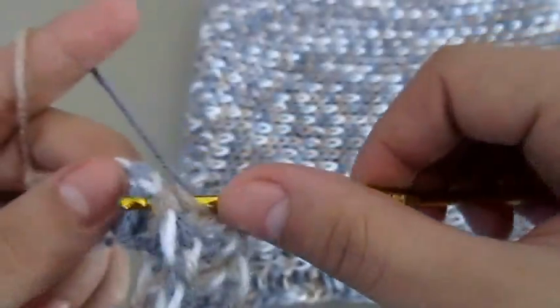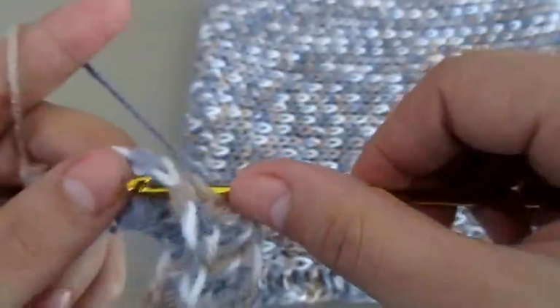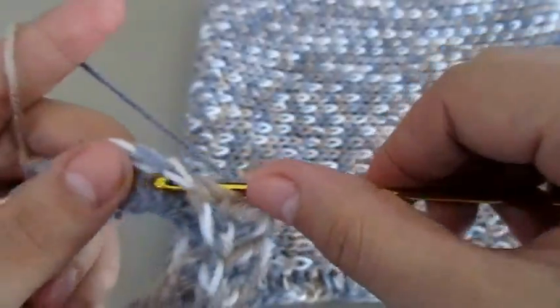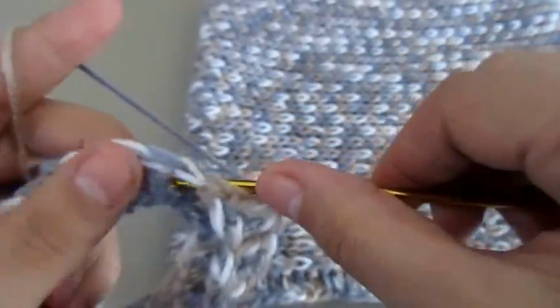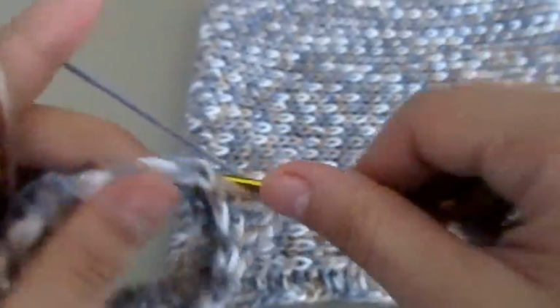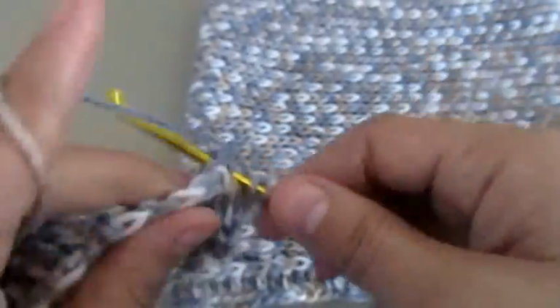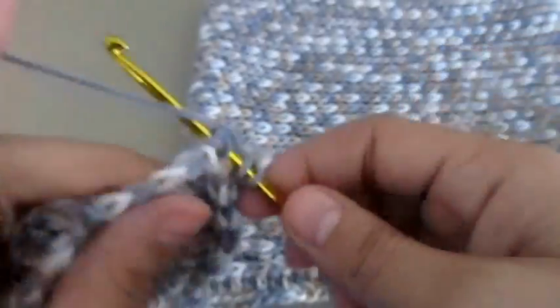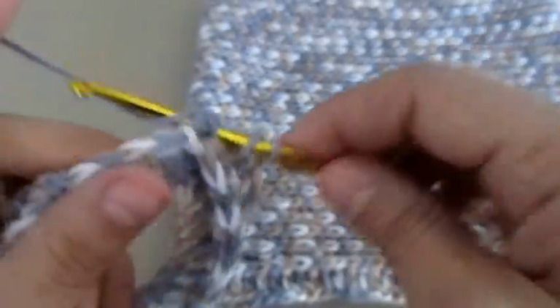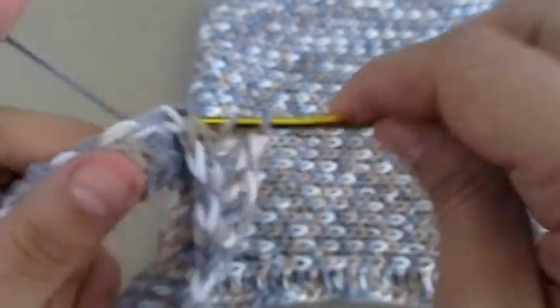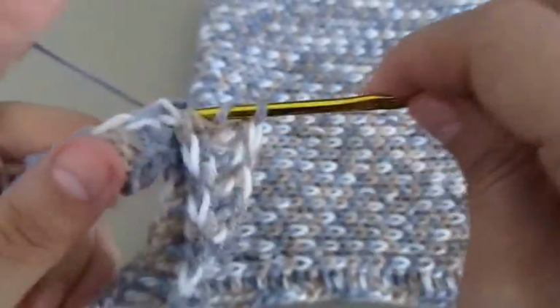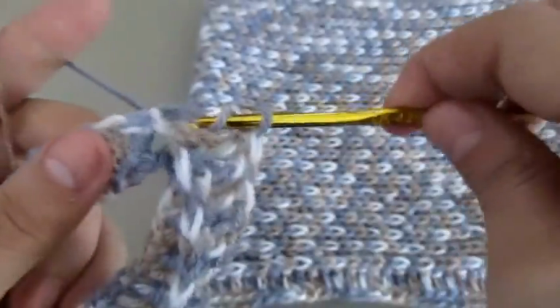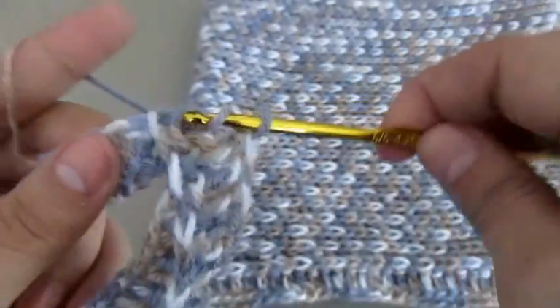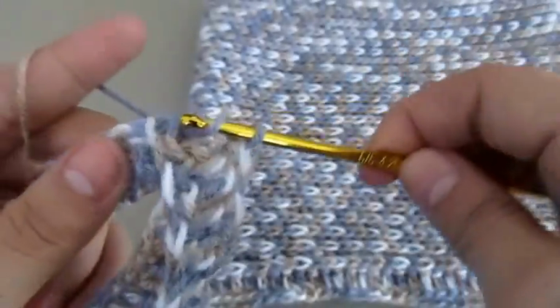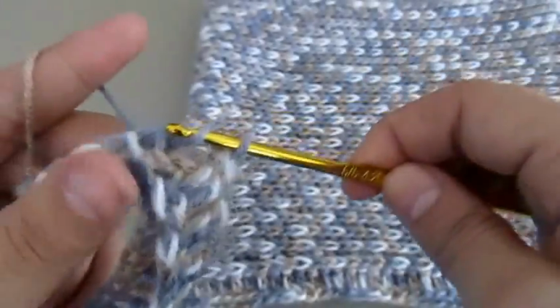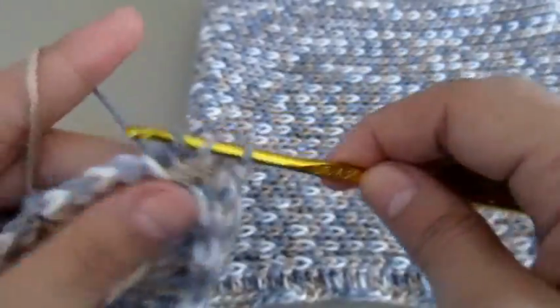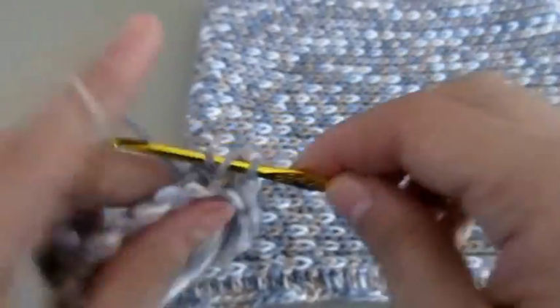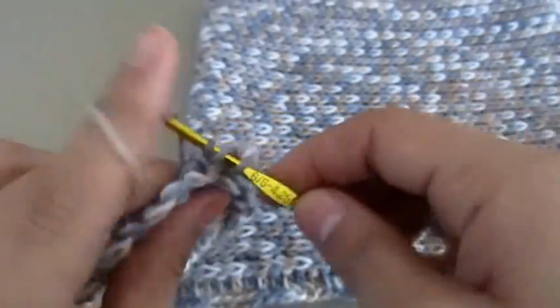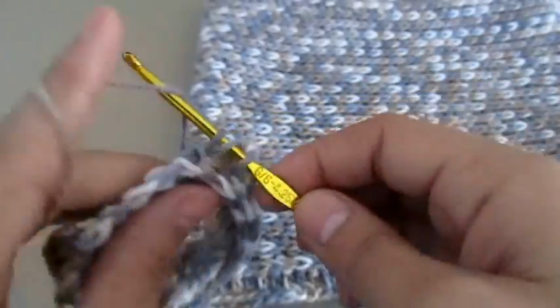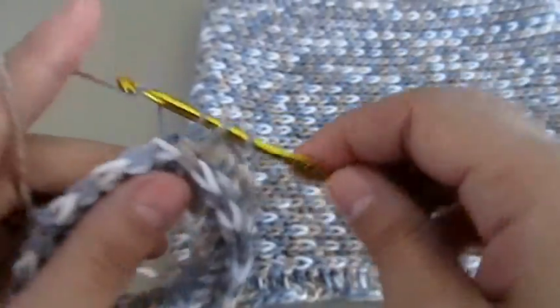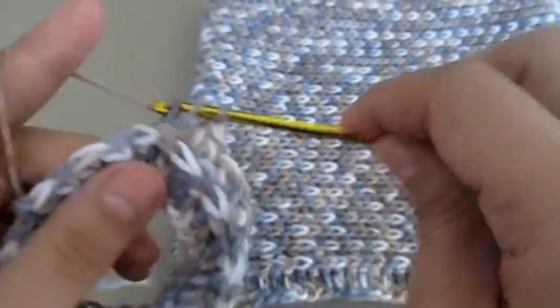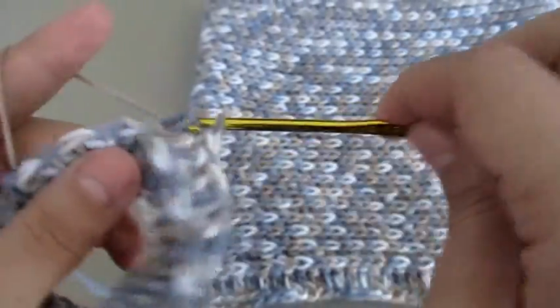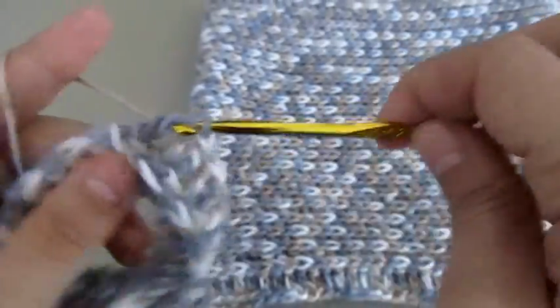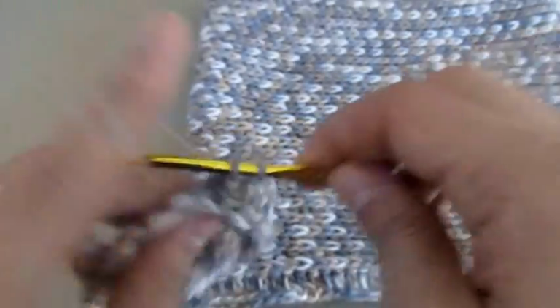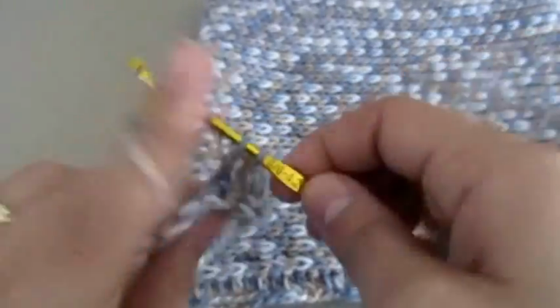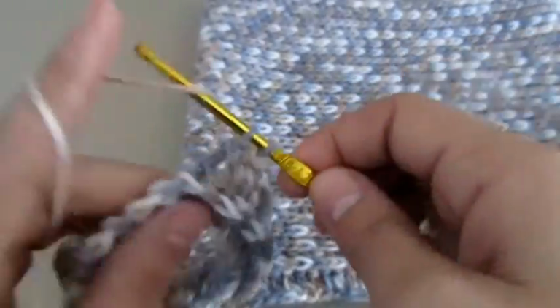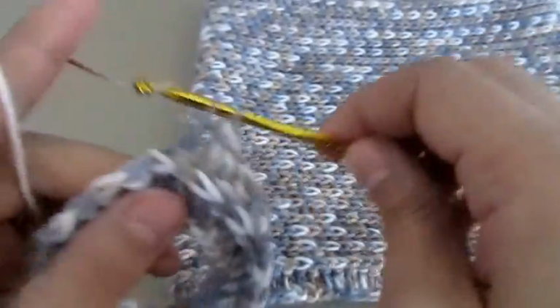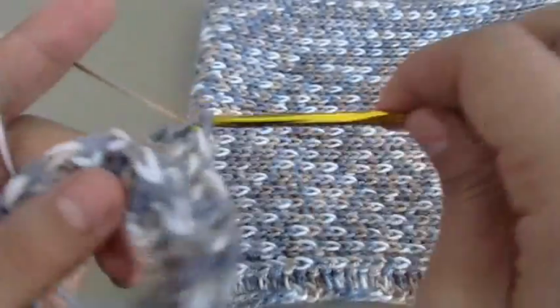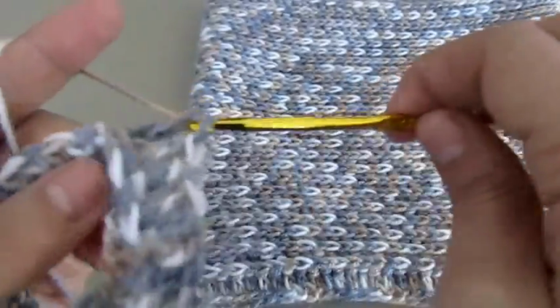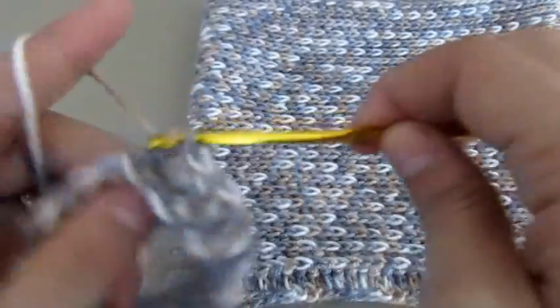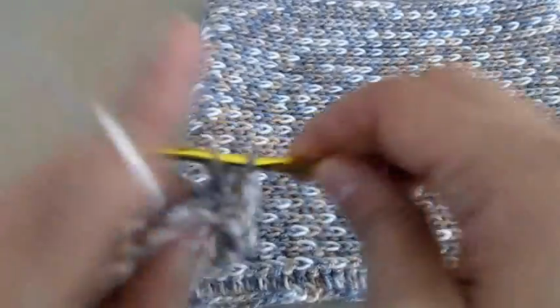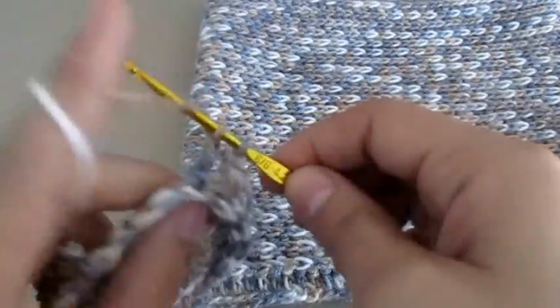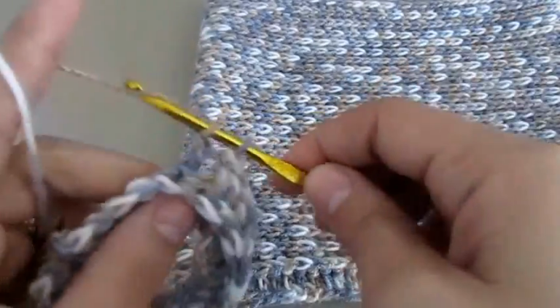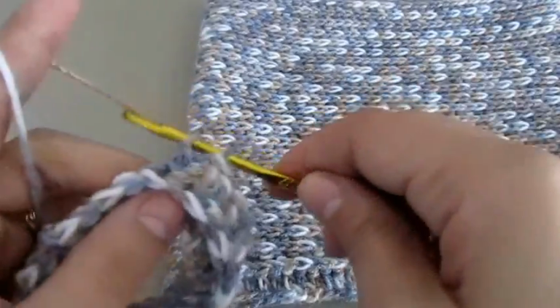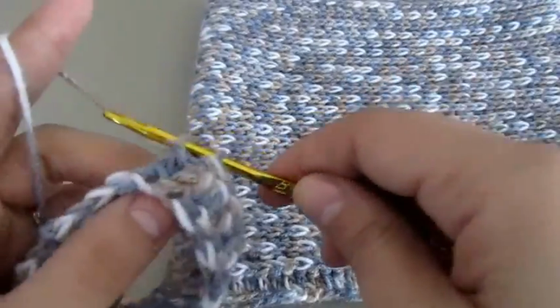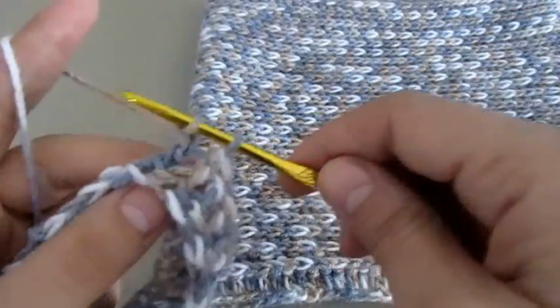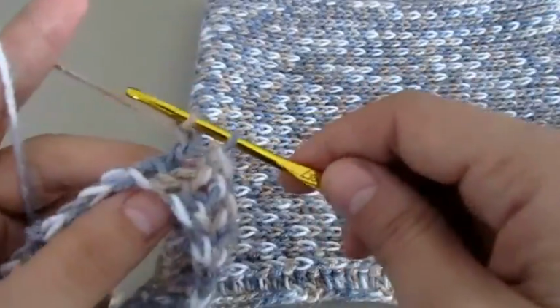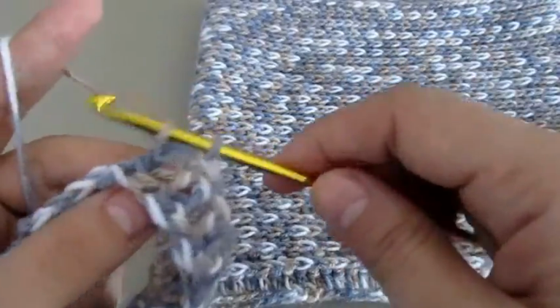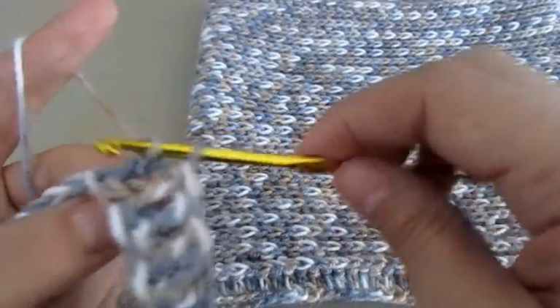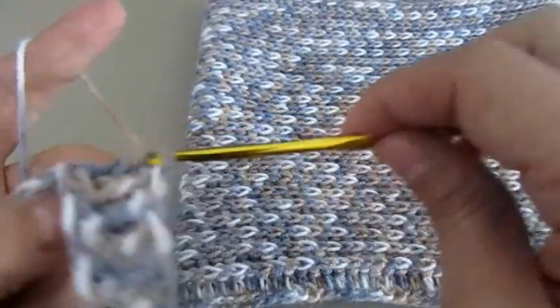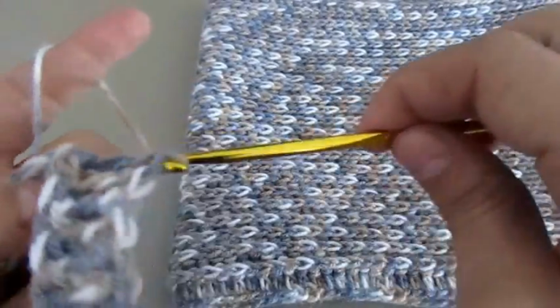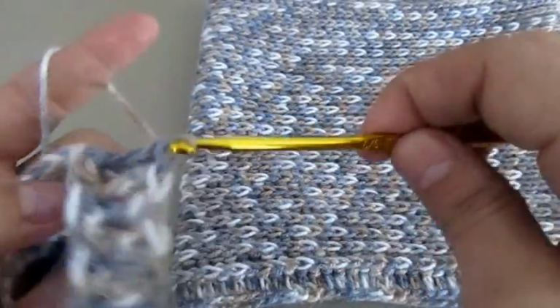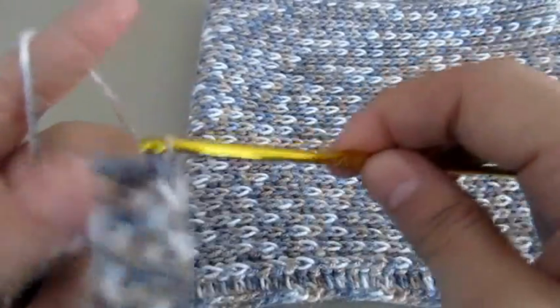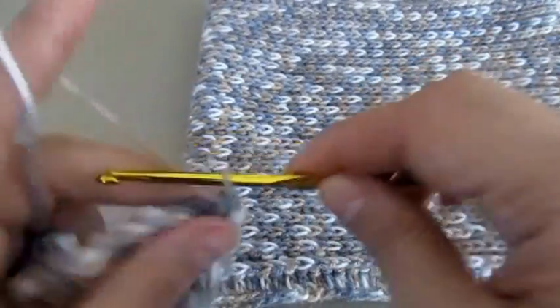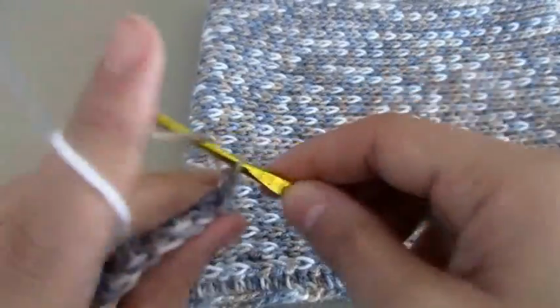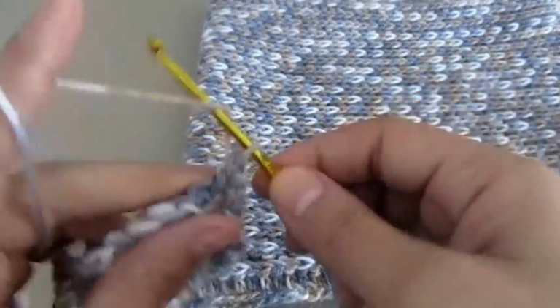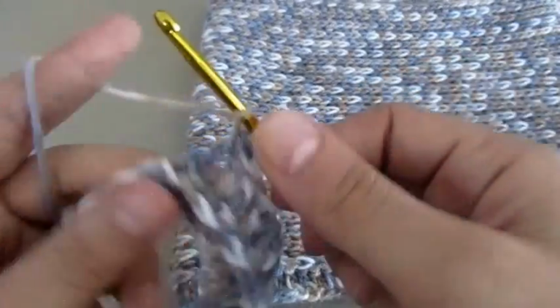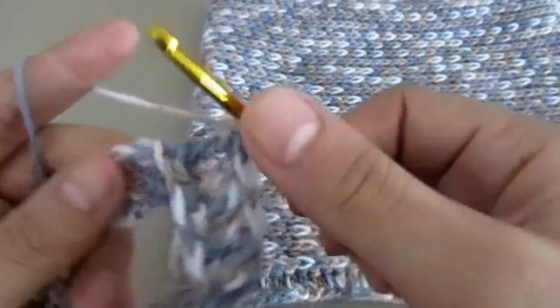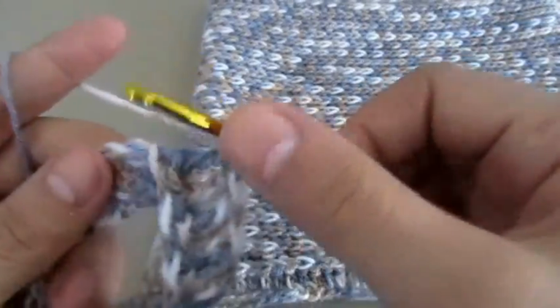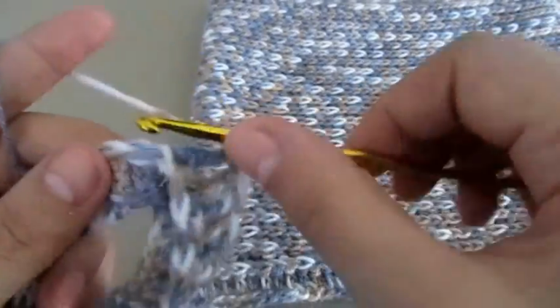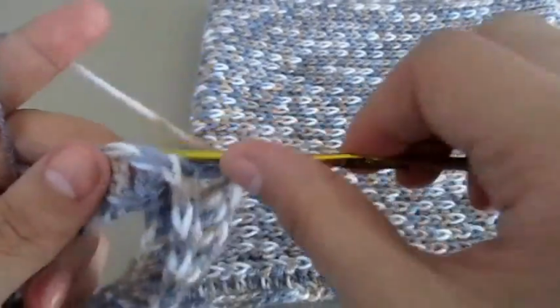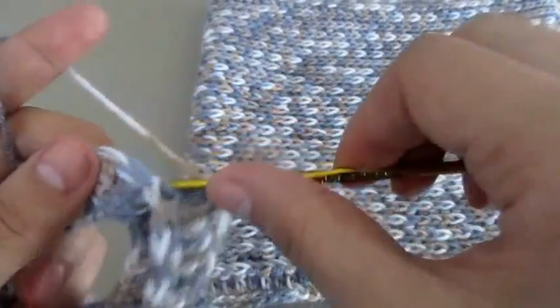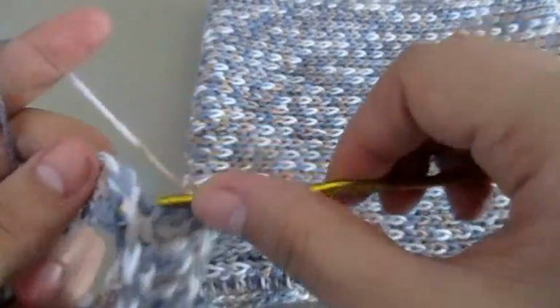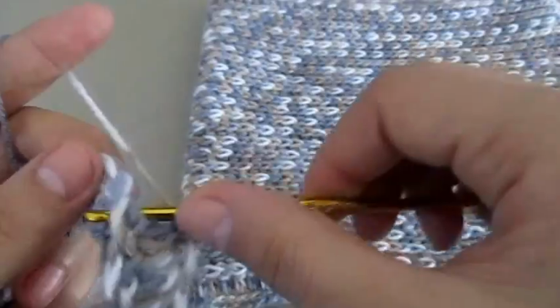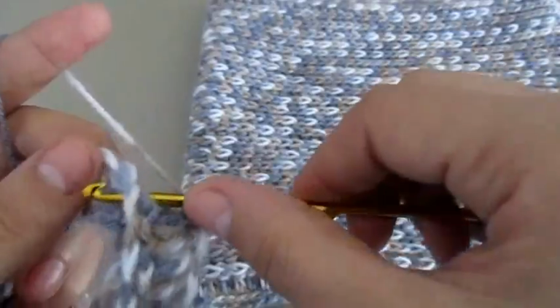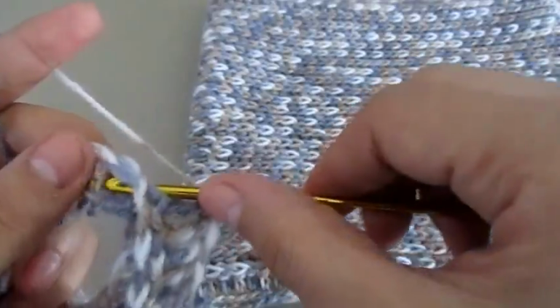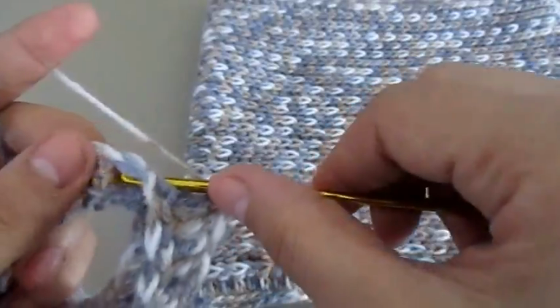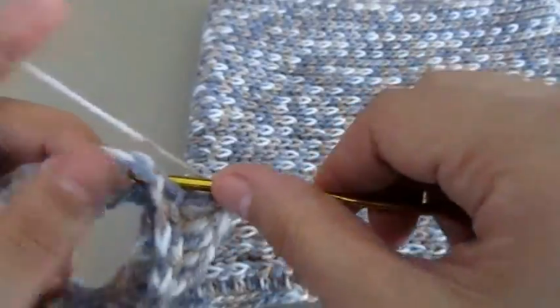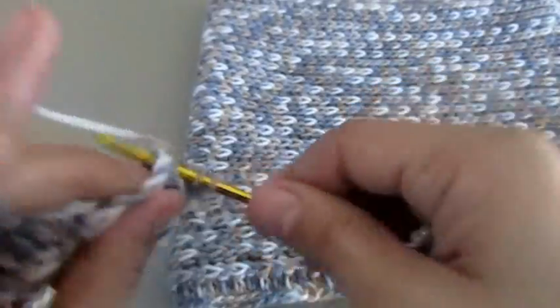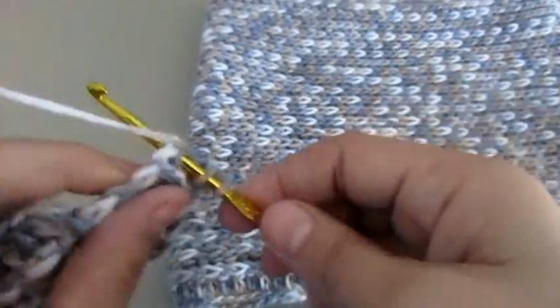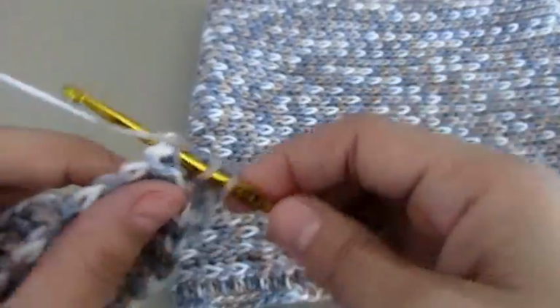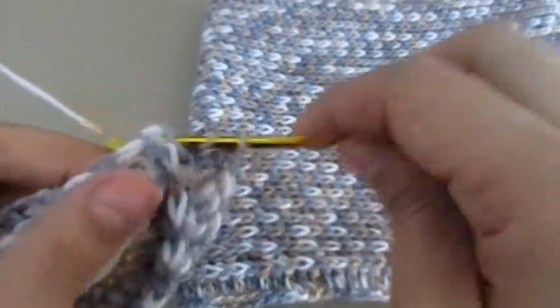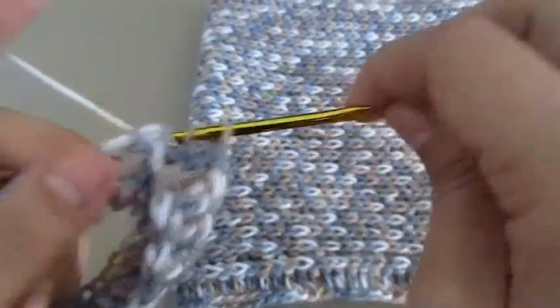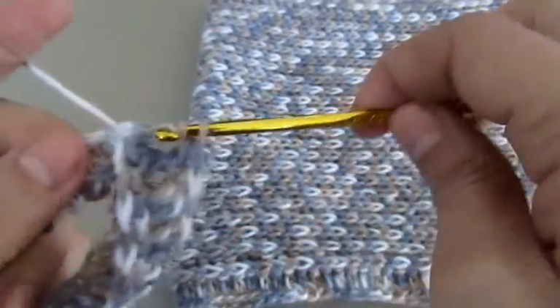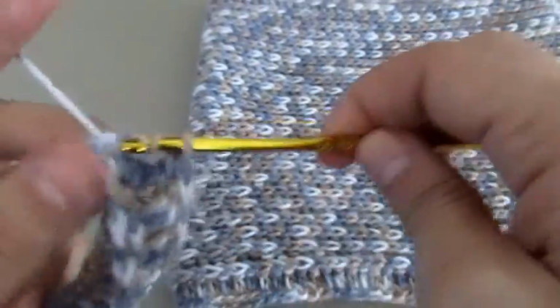This yarn I'm using is thin and super soft, so it is fine.